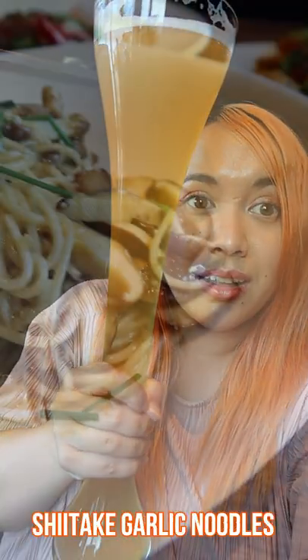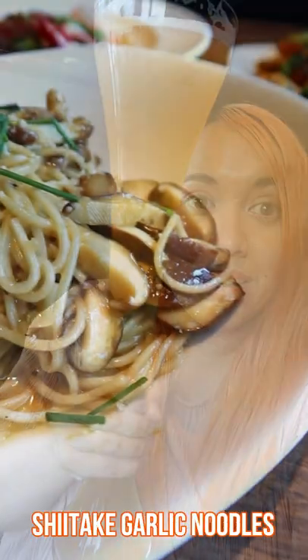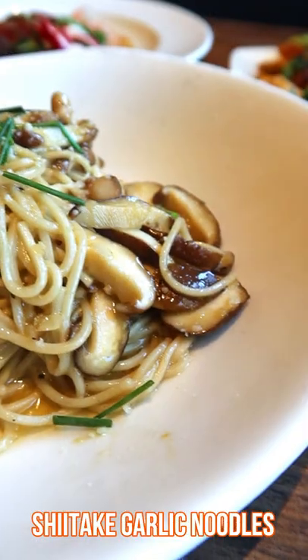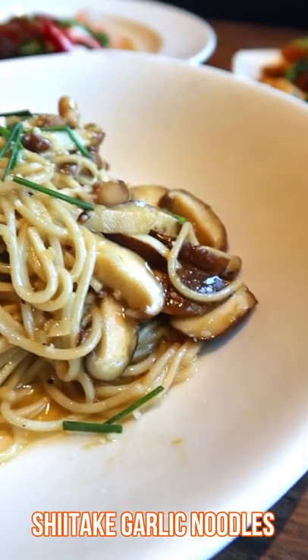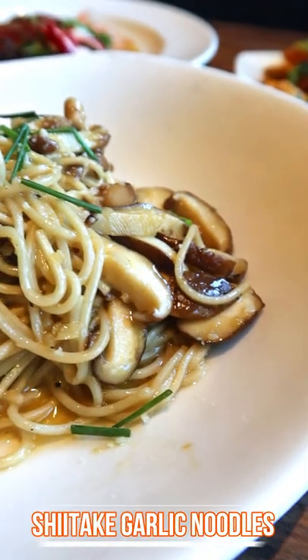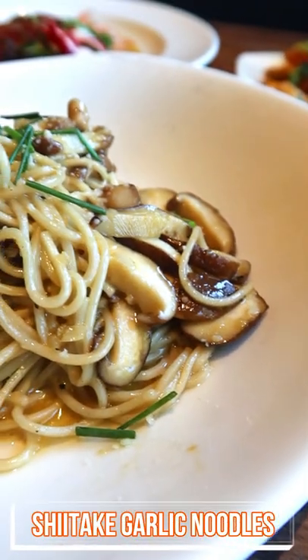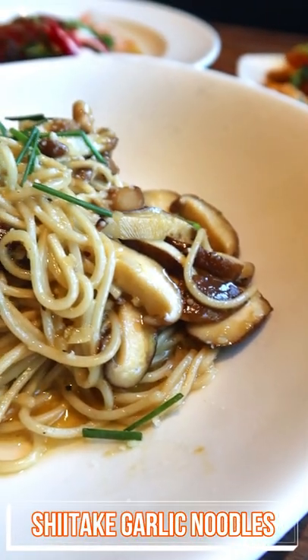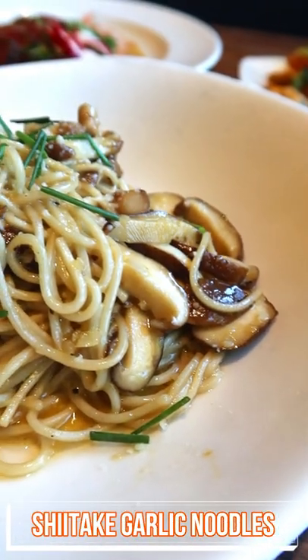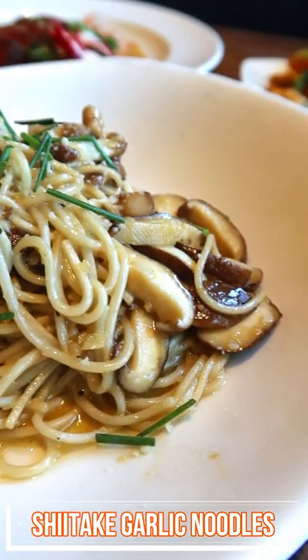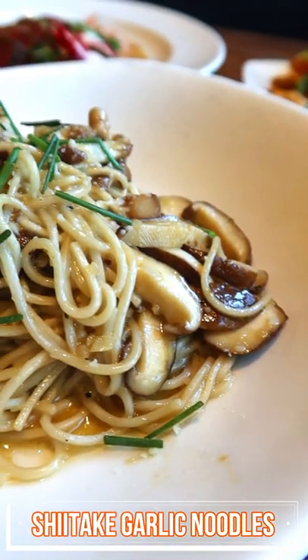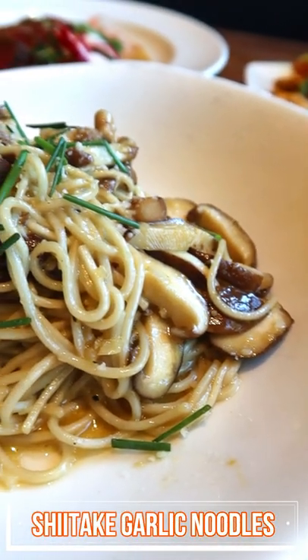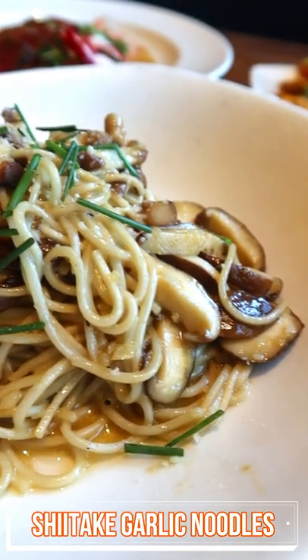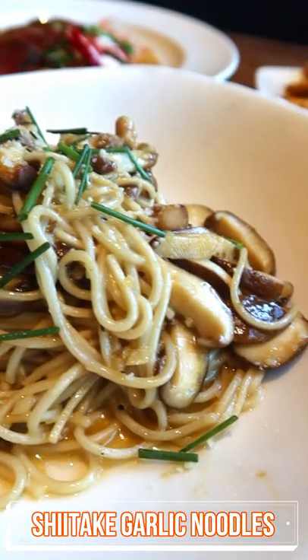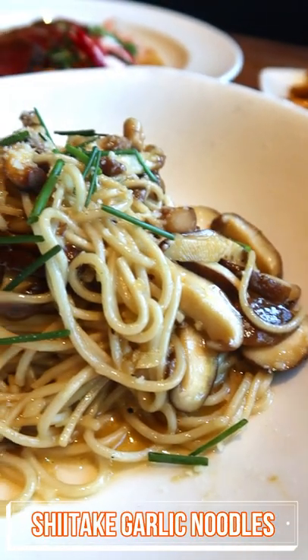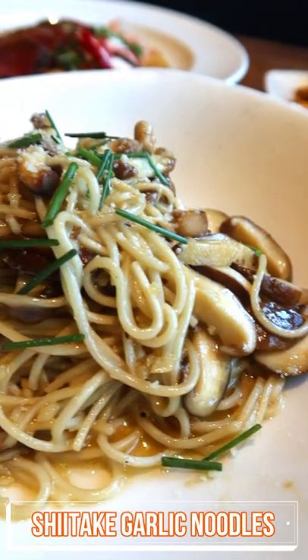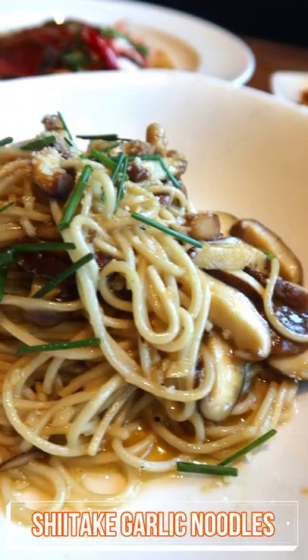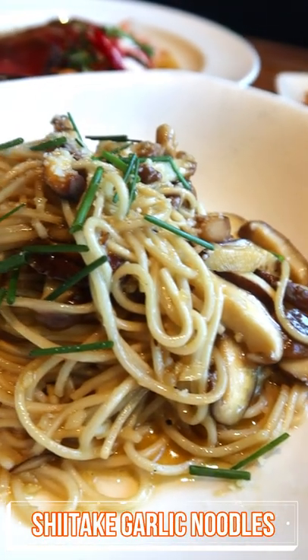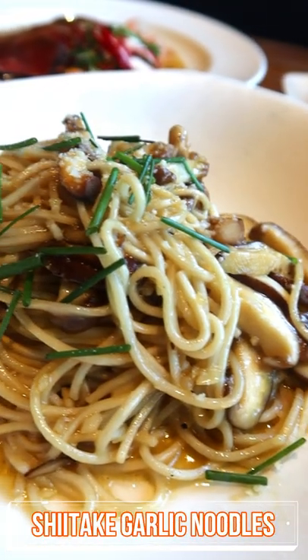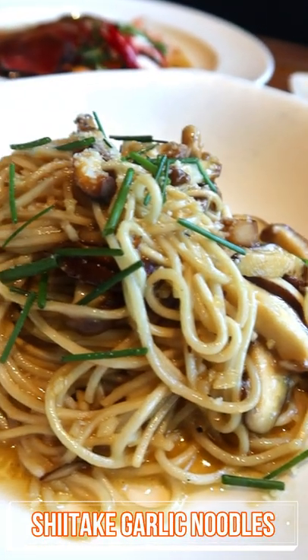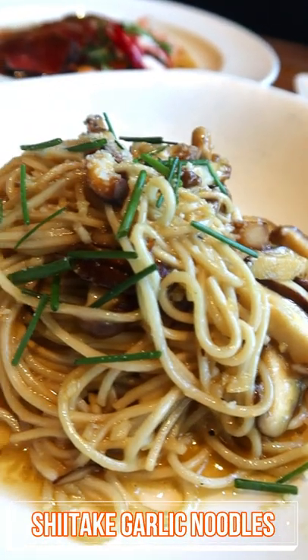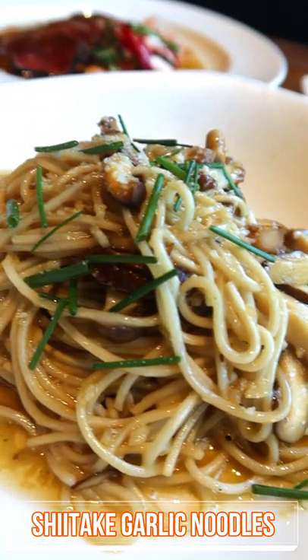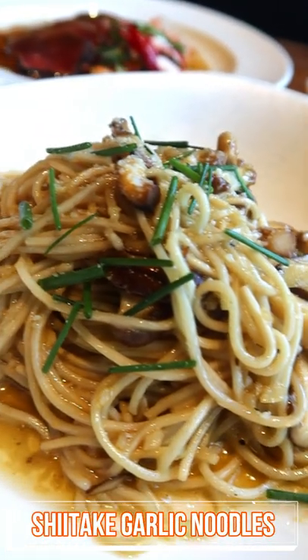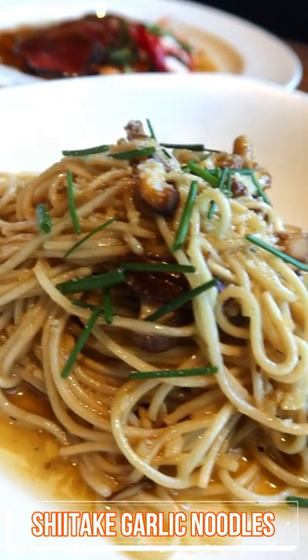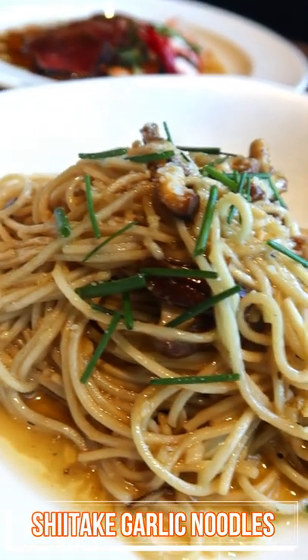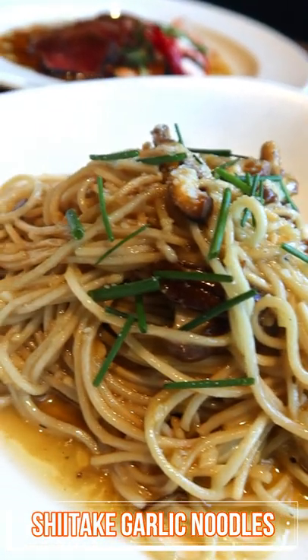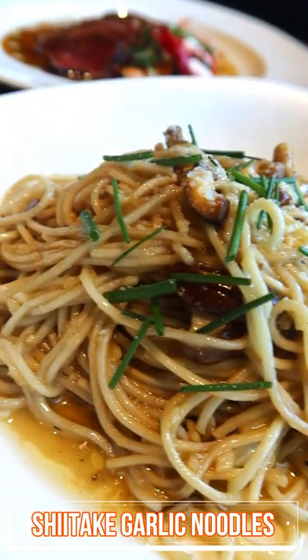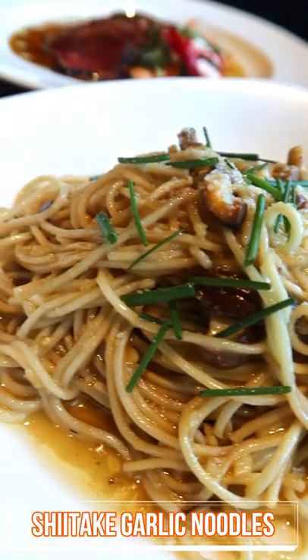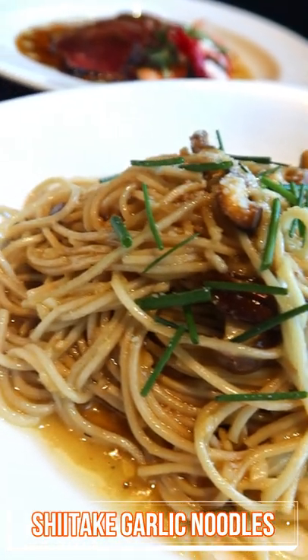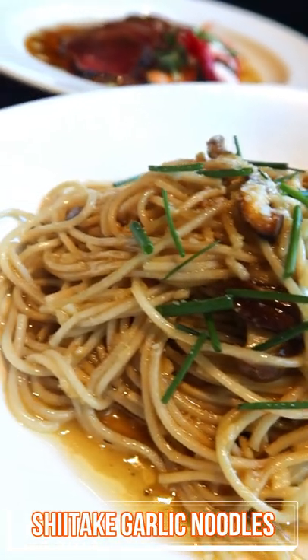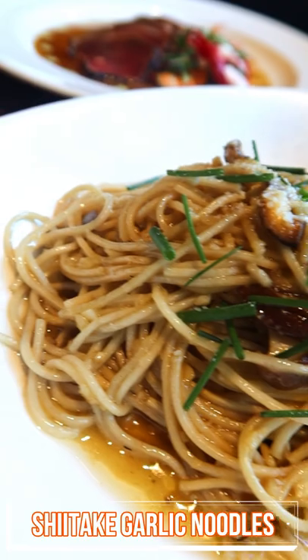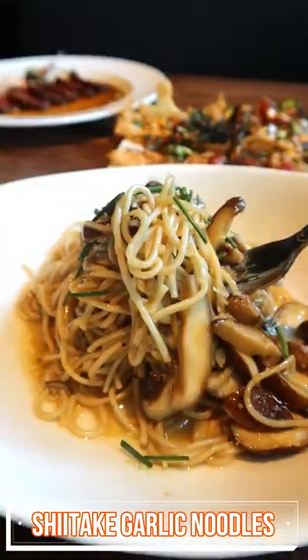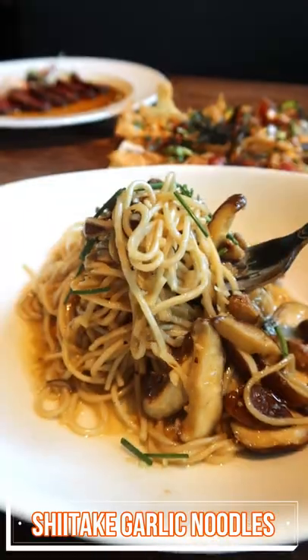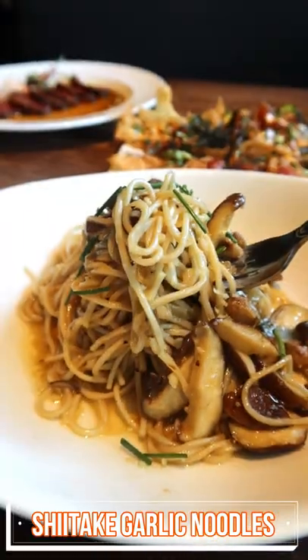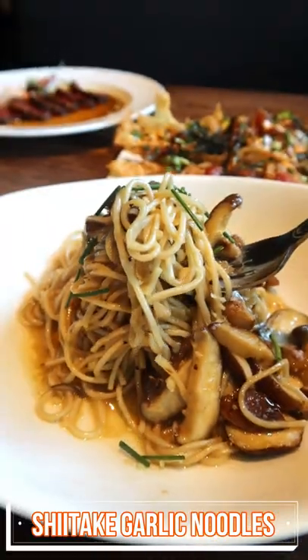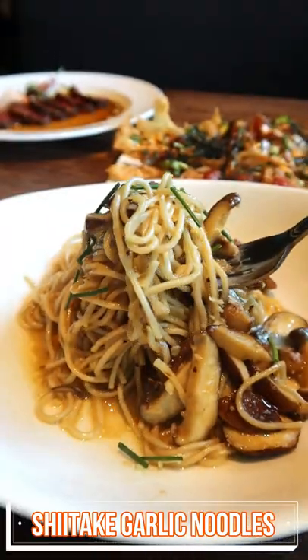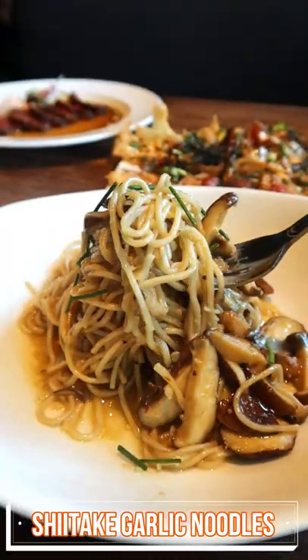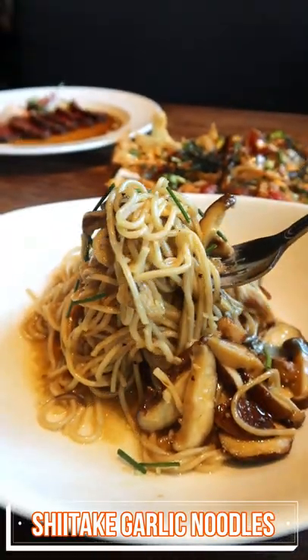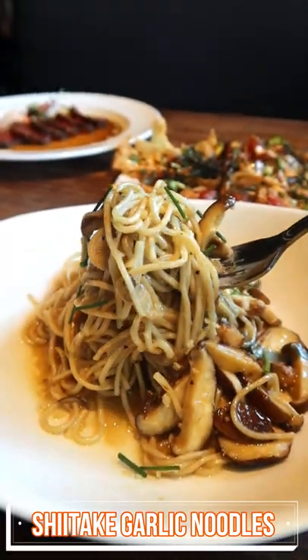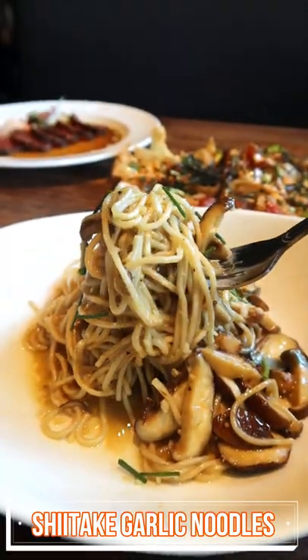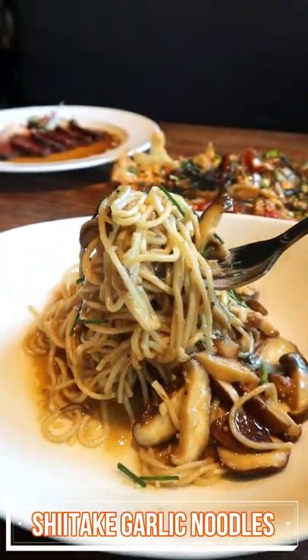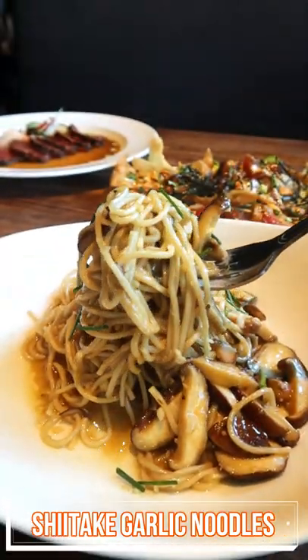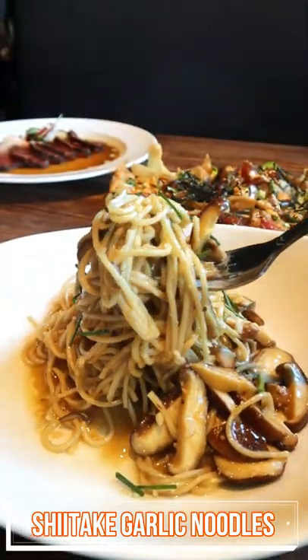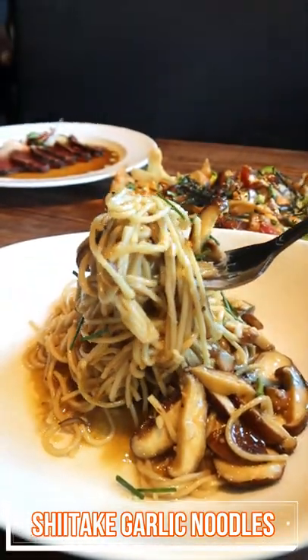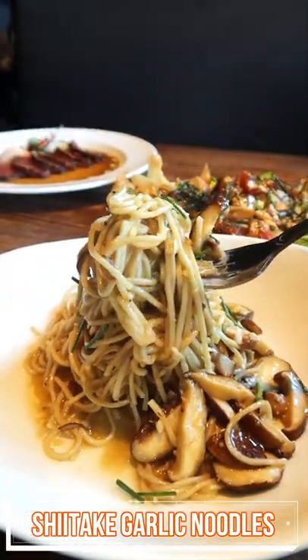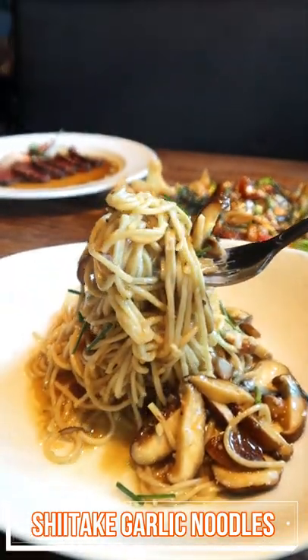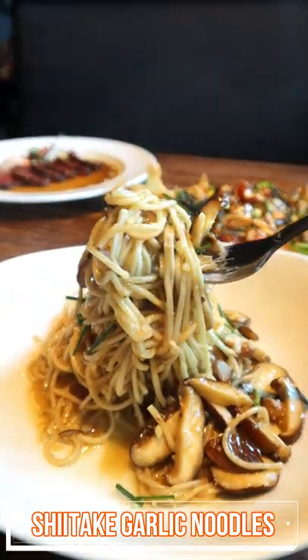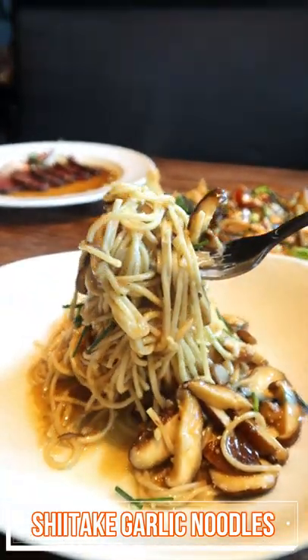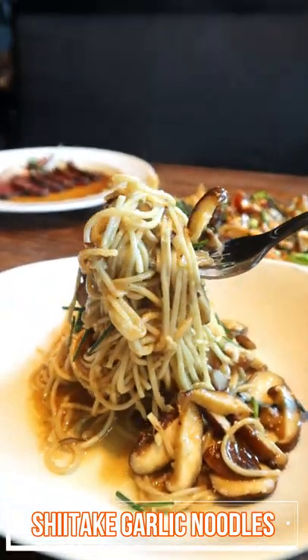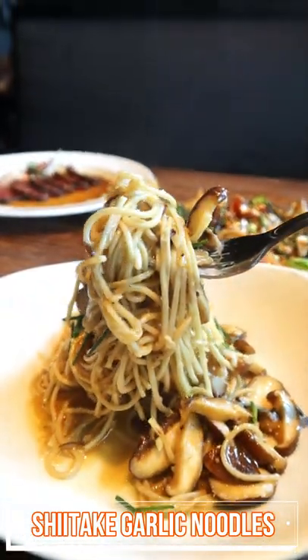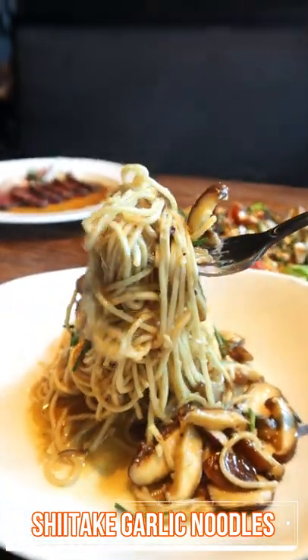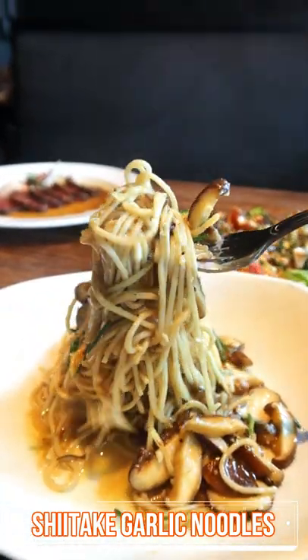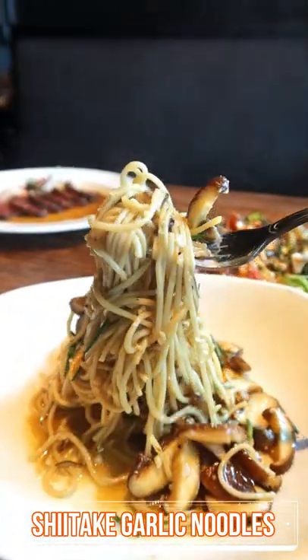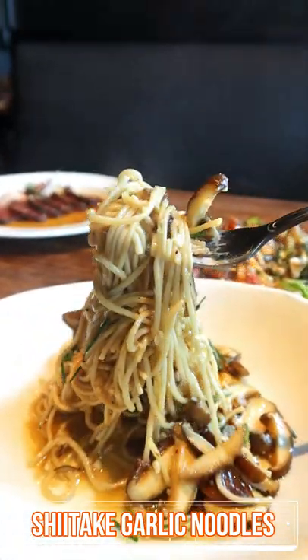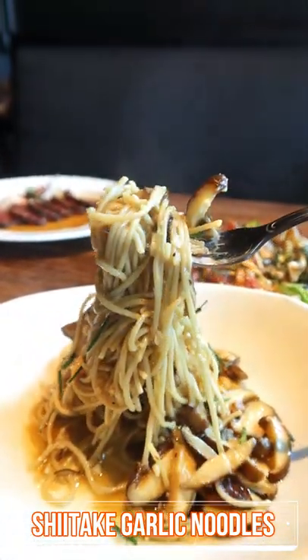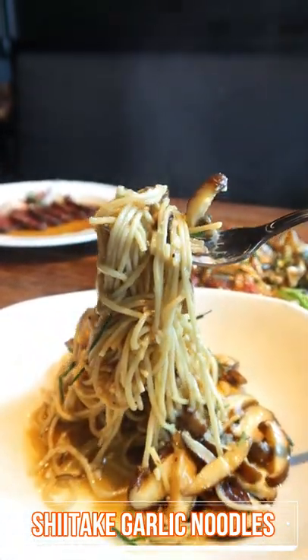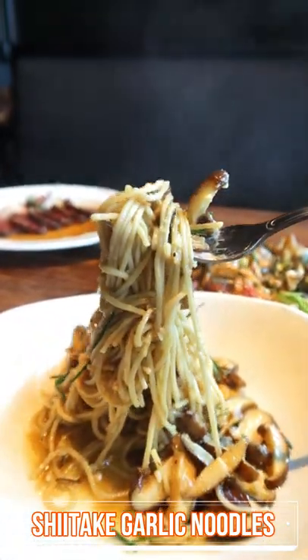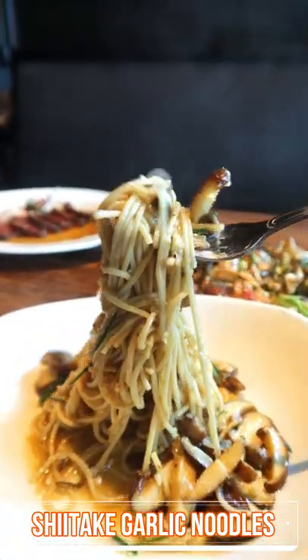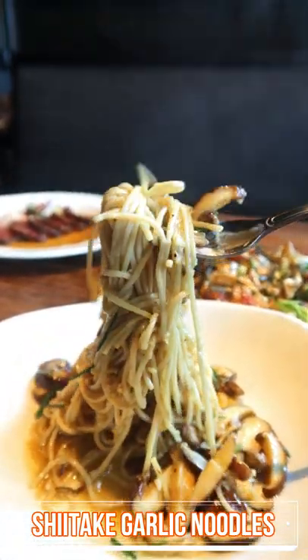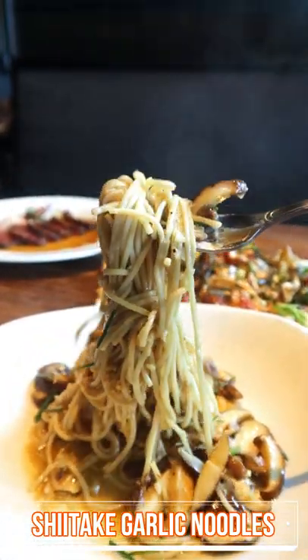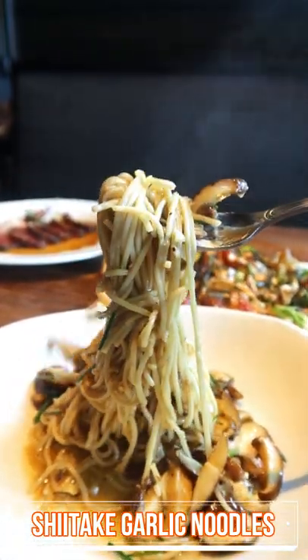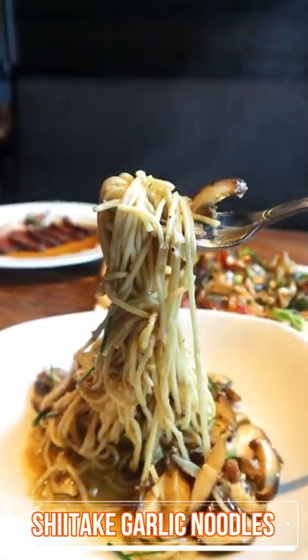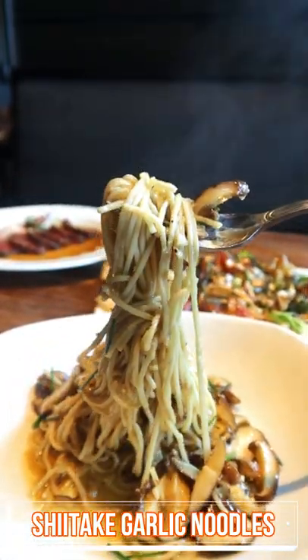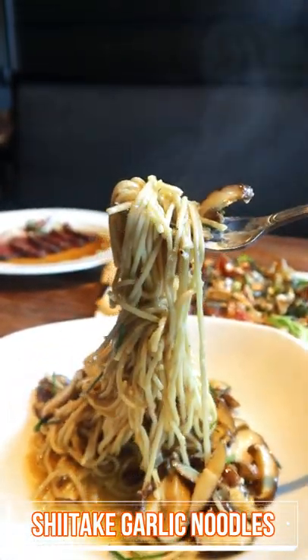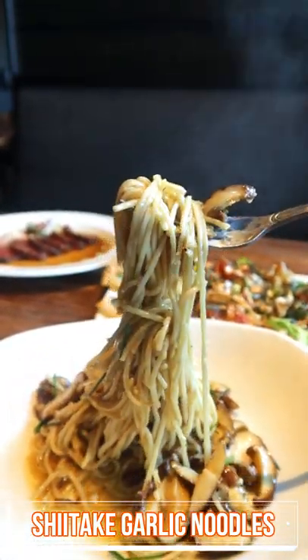For food, starting off with the shiitake garlic noodles. This dish is vegetarian and full of delicious garlic and shiitake mushrooms. Highly recommend.